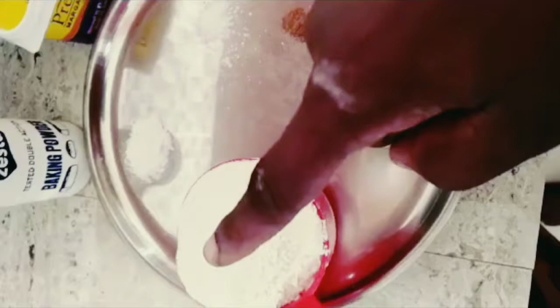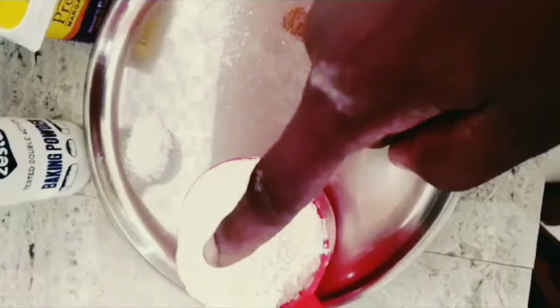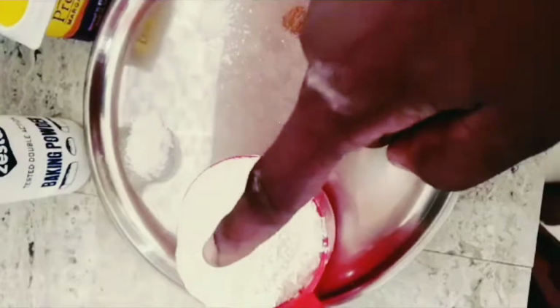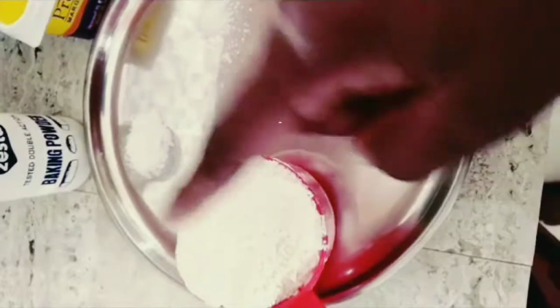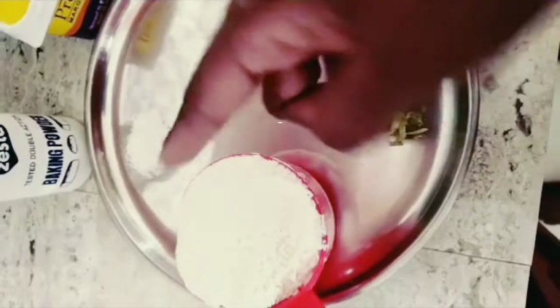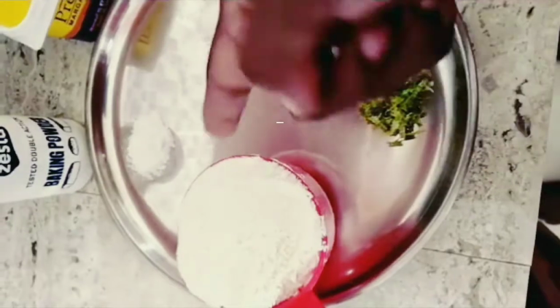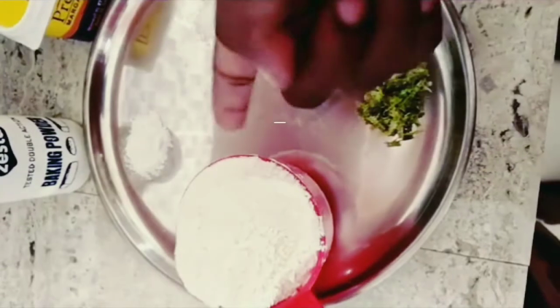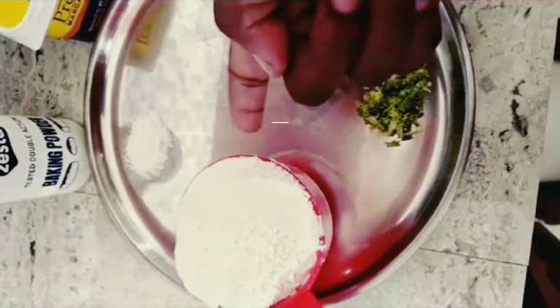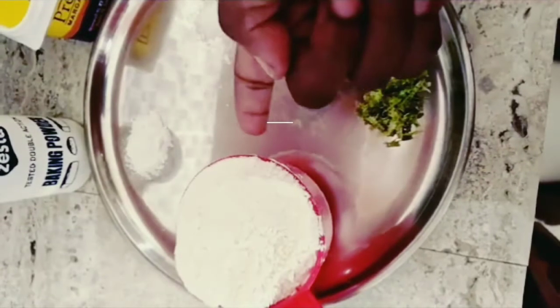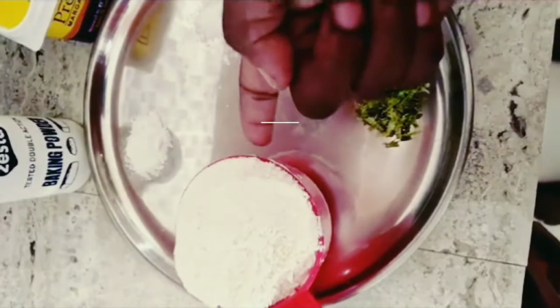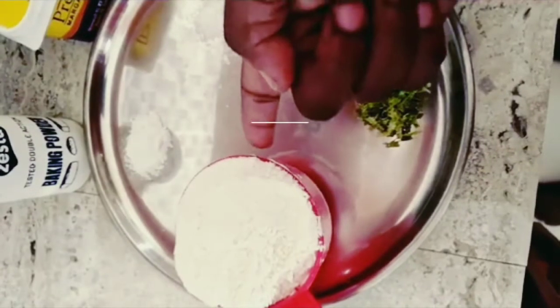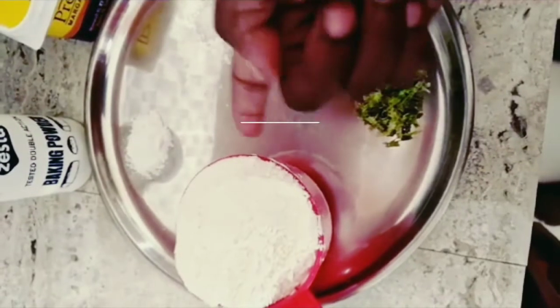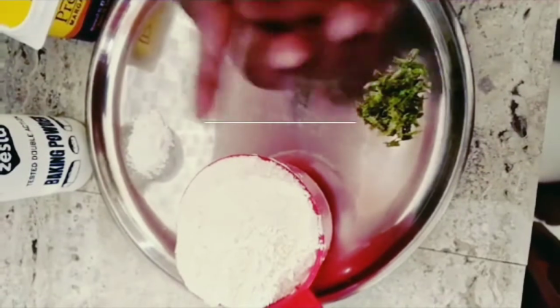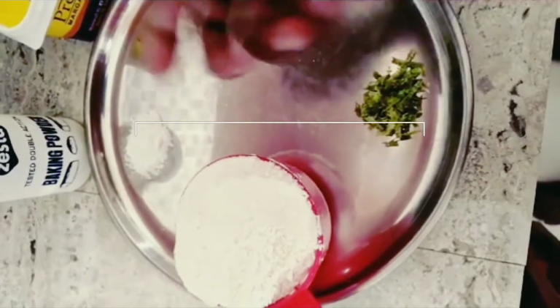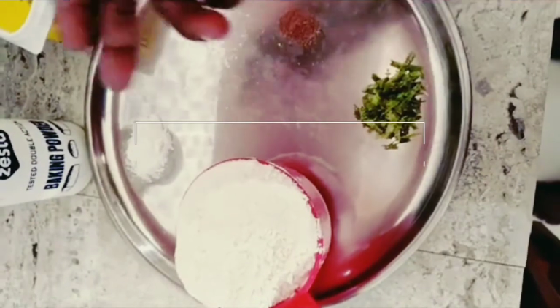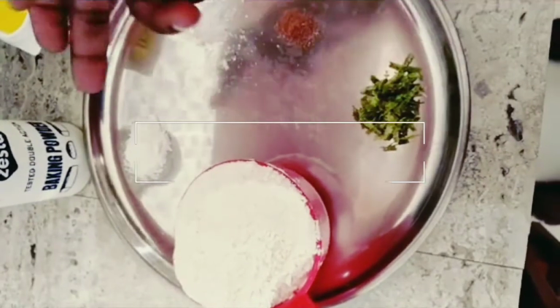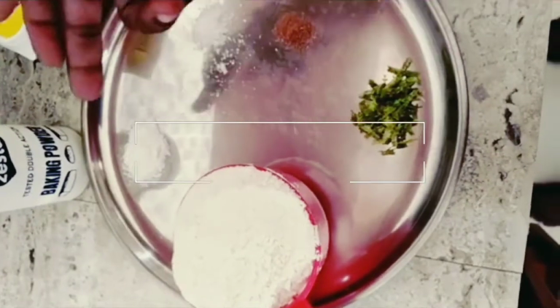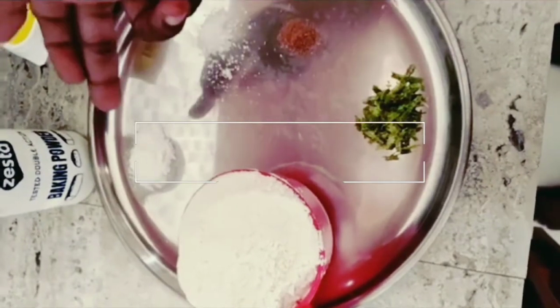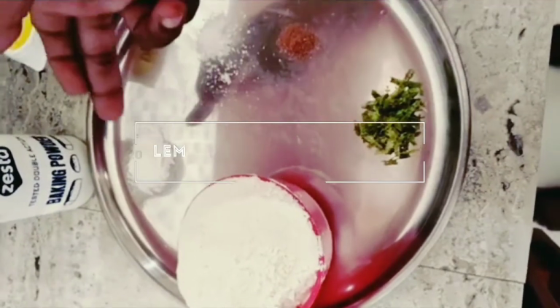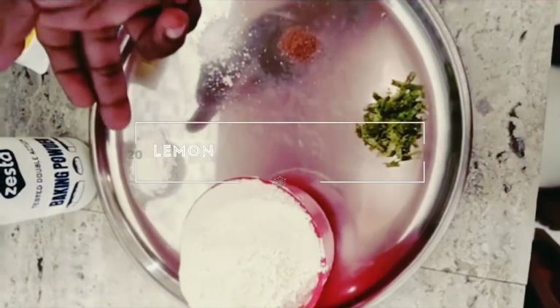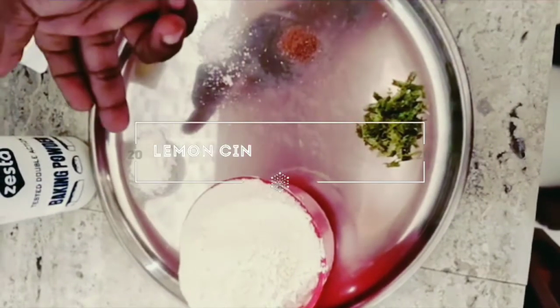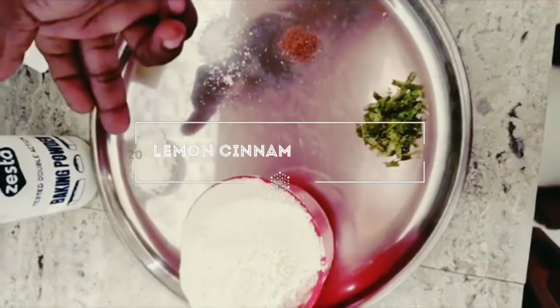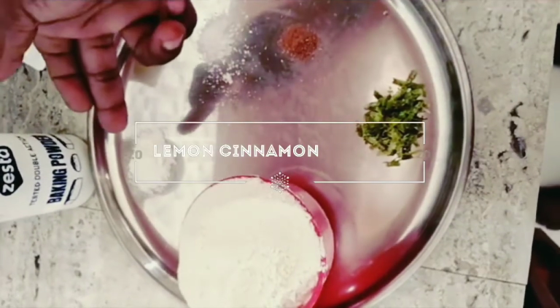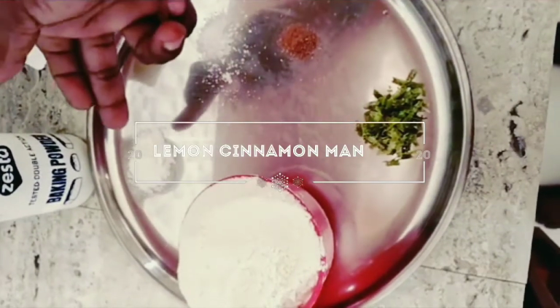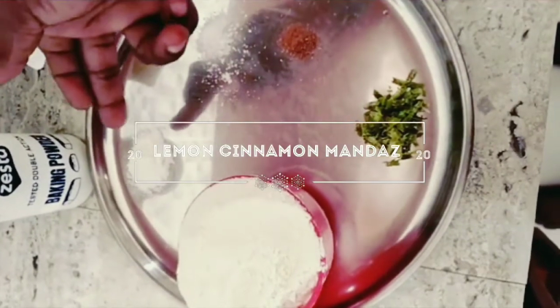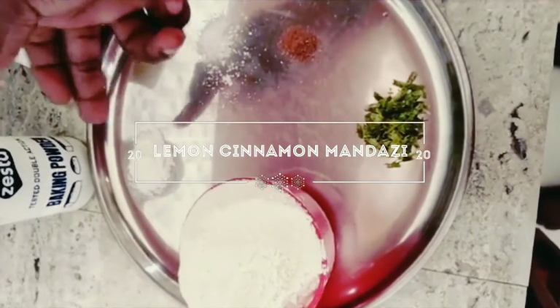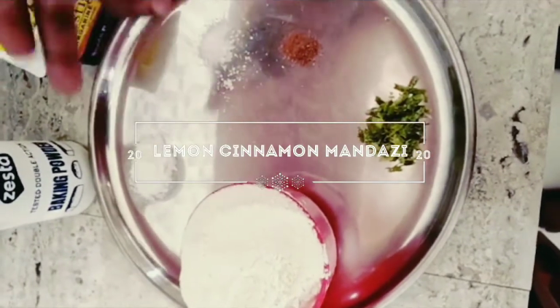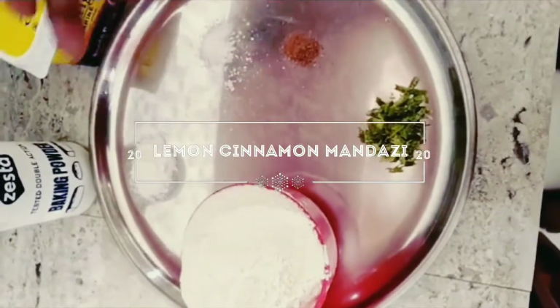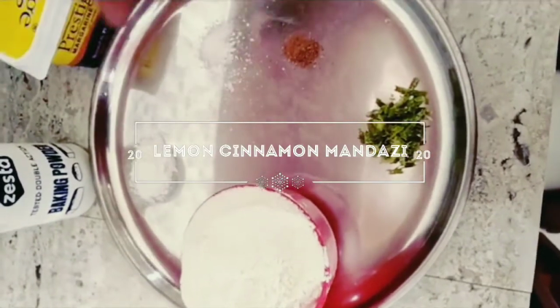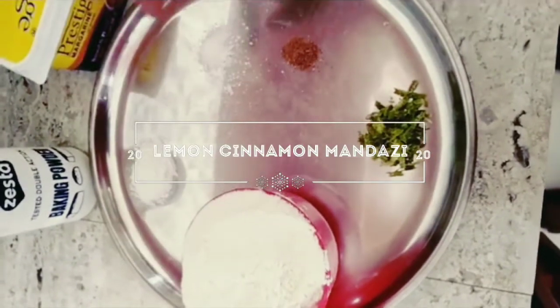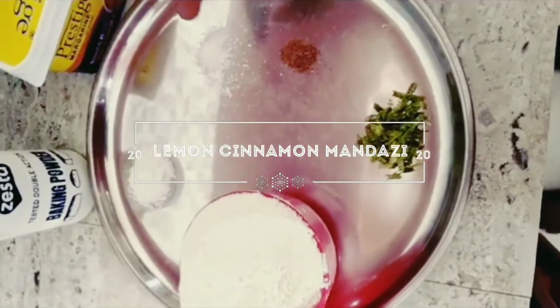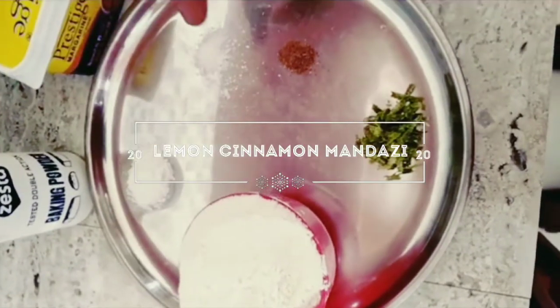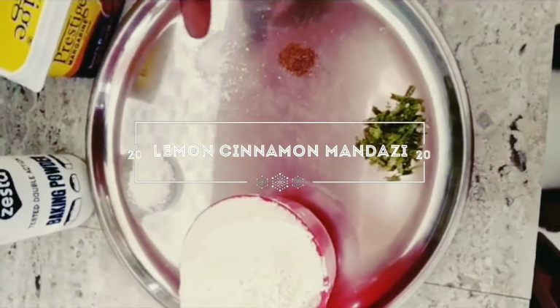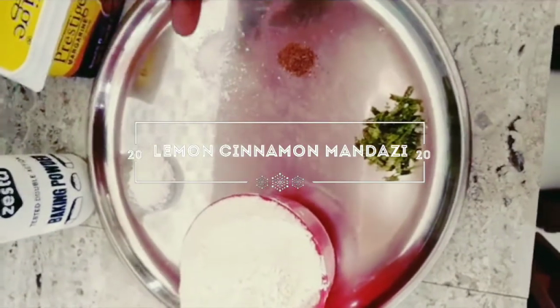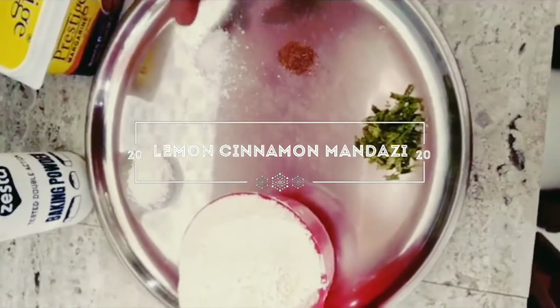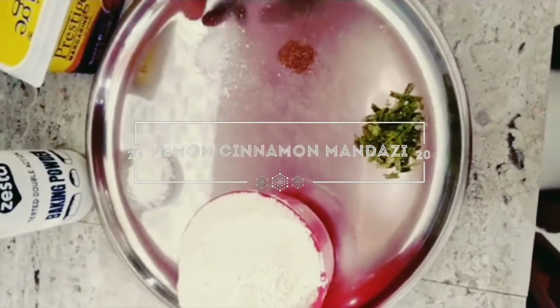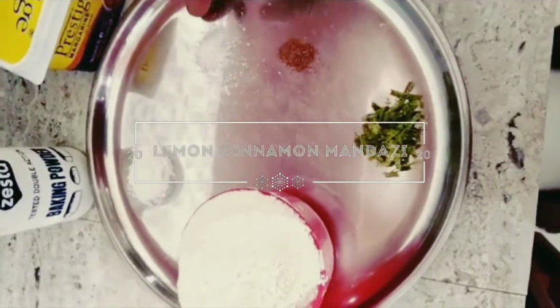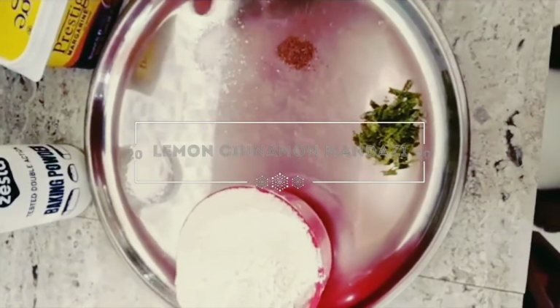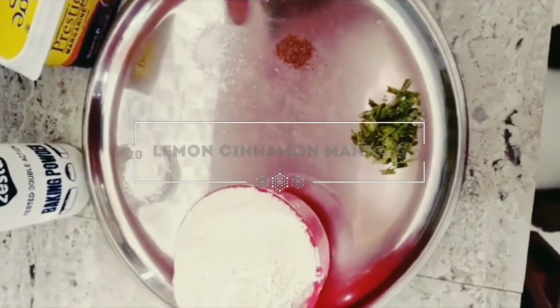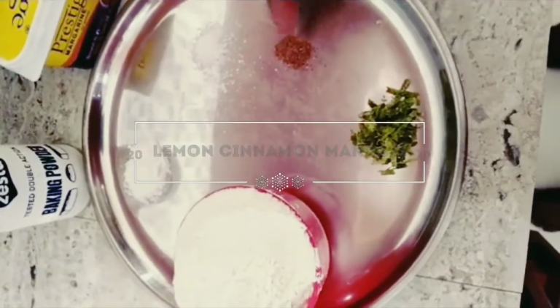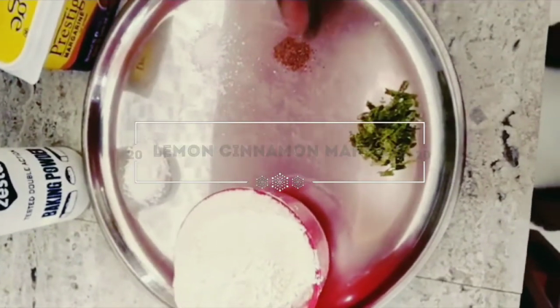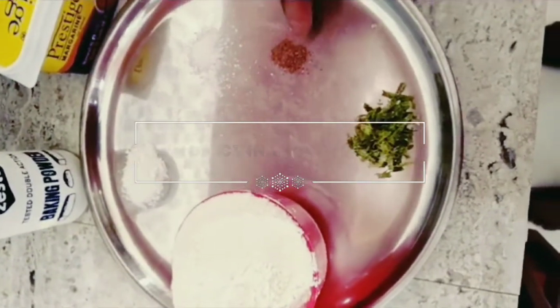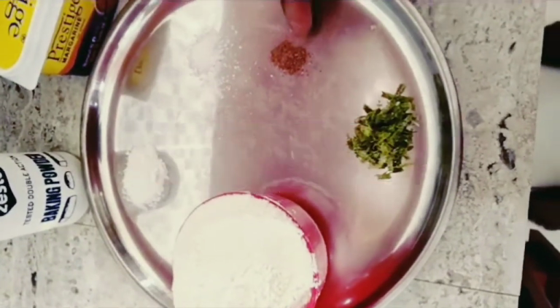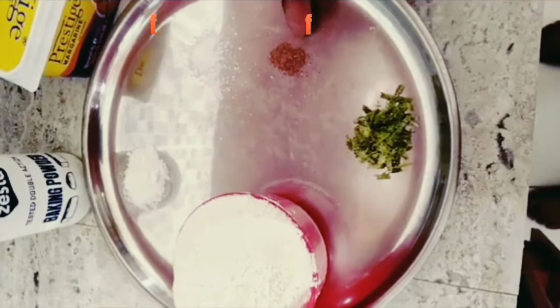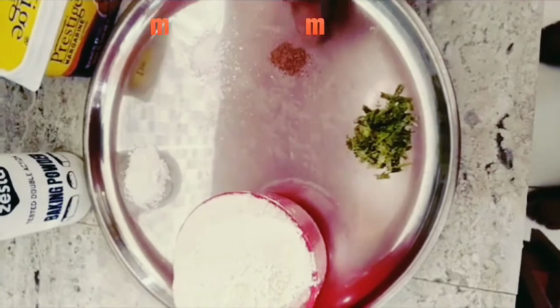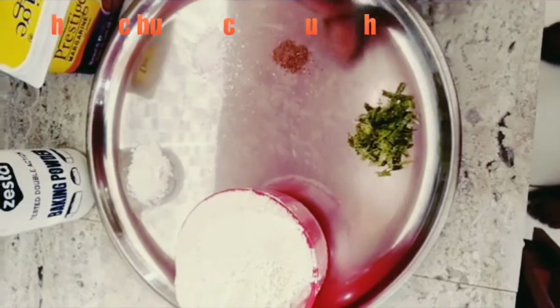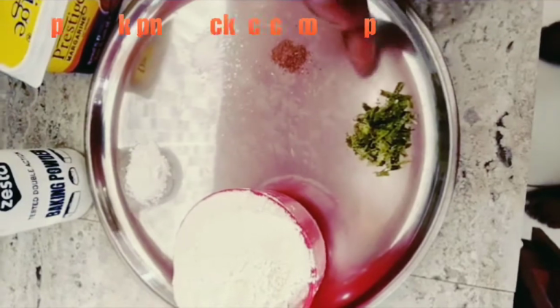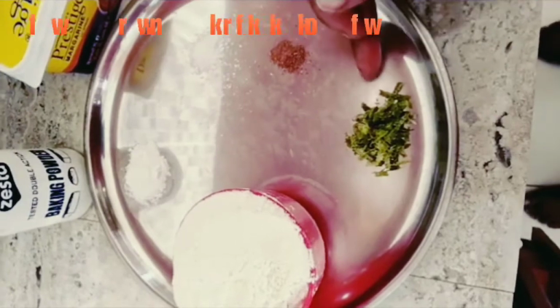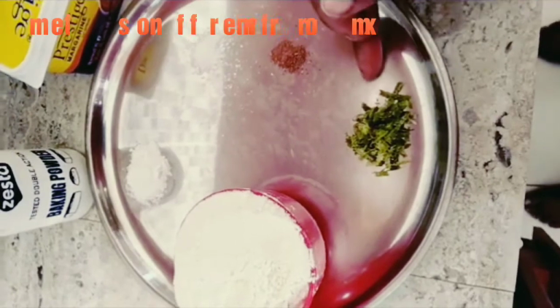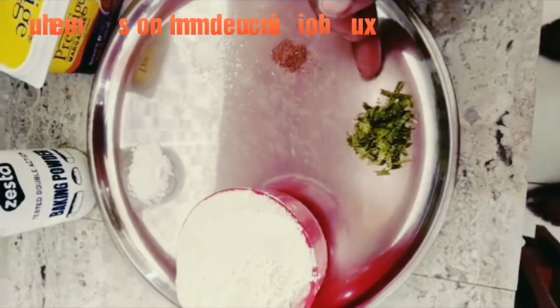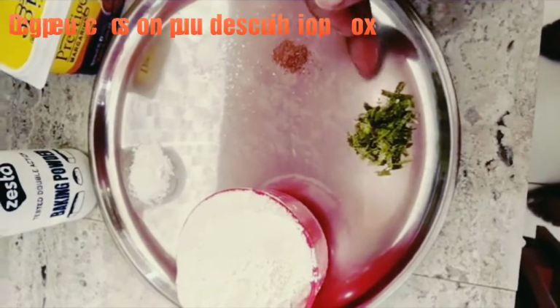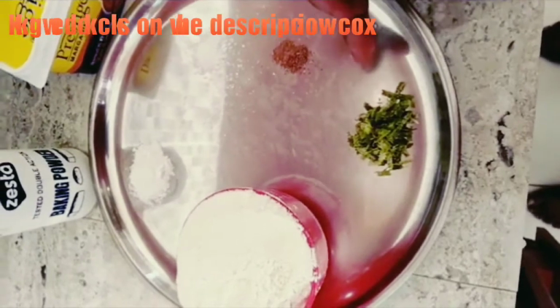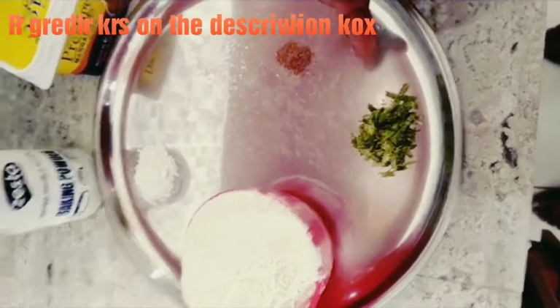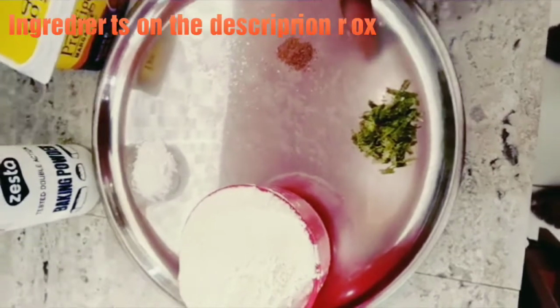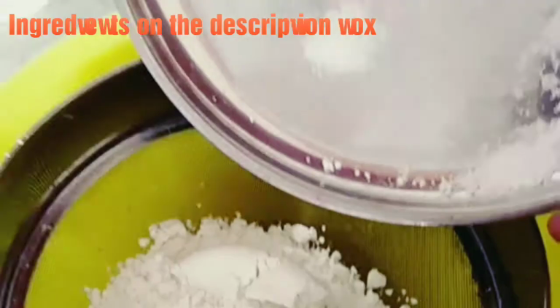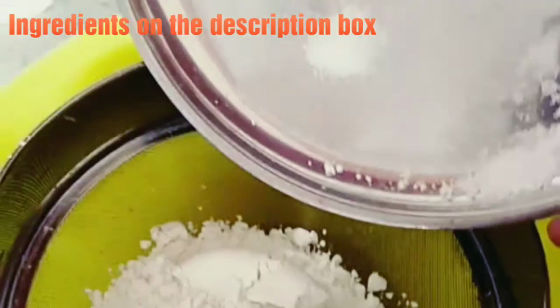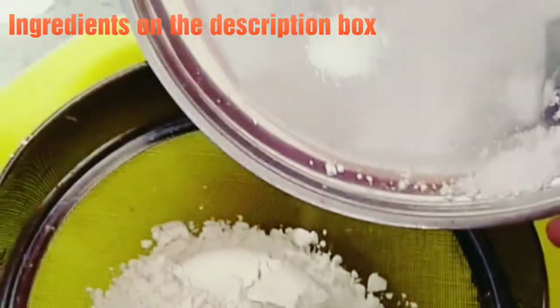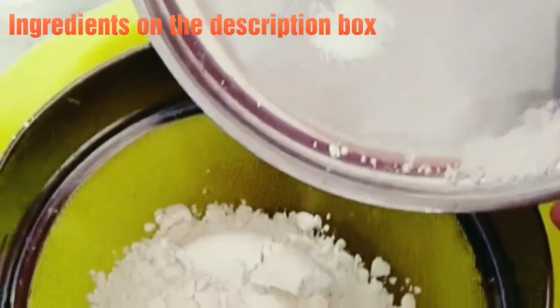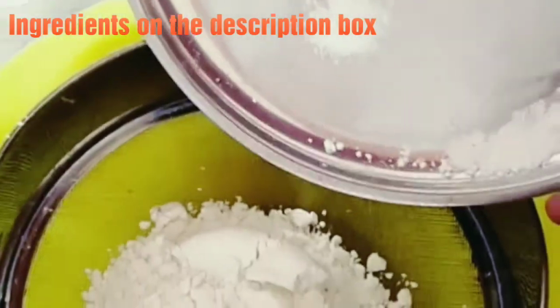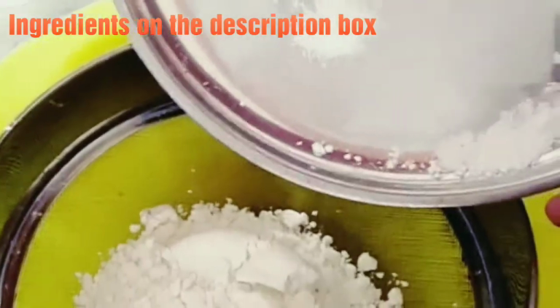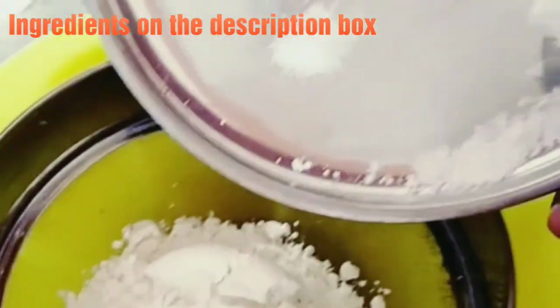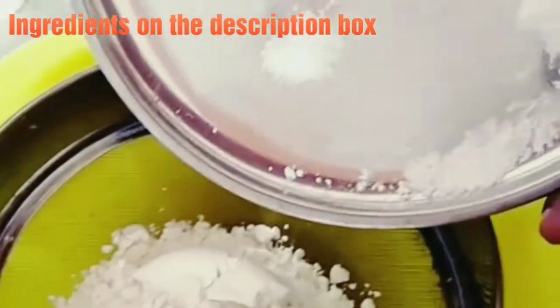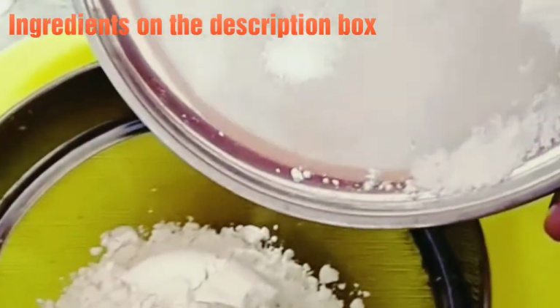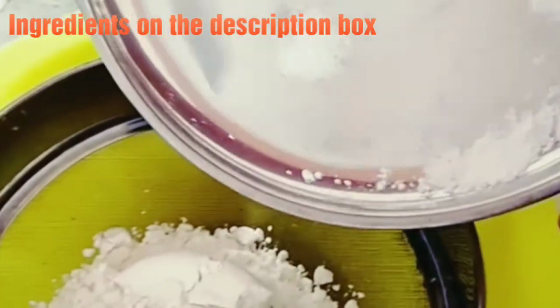For mandazis: one cup flour, one teaspoon baking soda, some salt, some cinnamon, and some lemon zest.